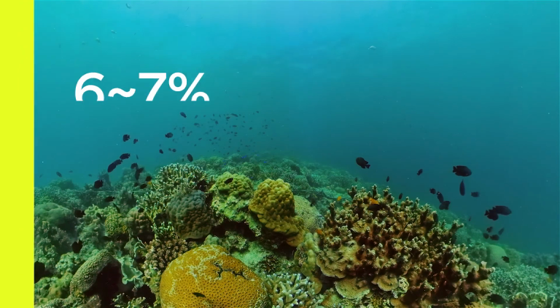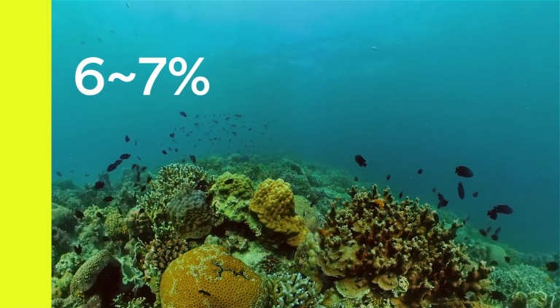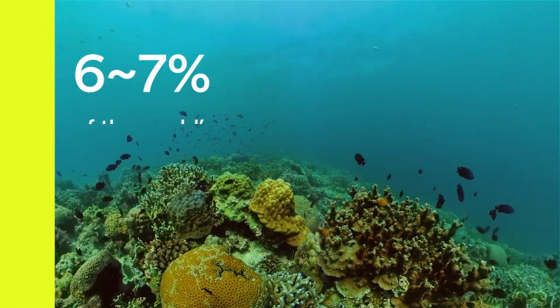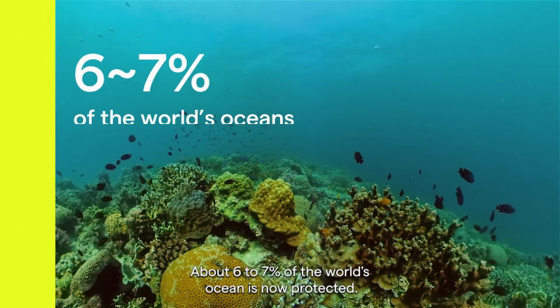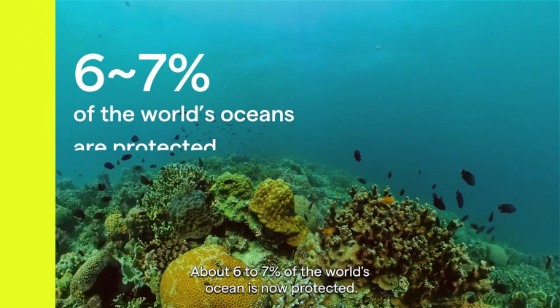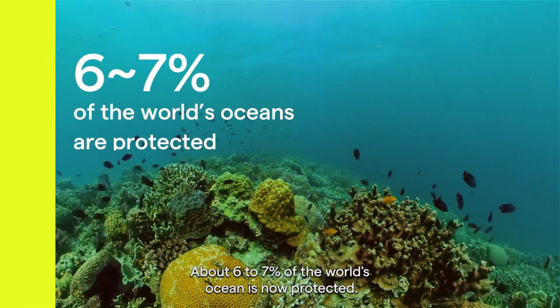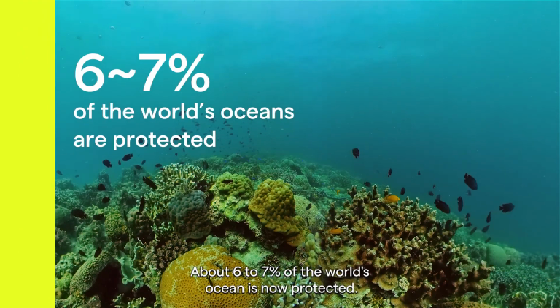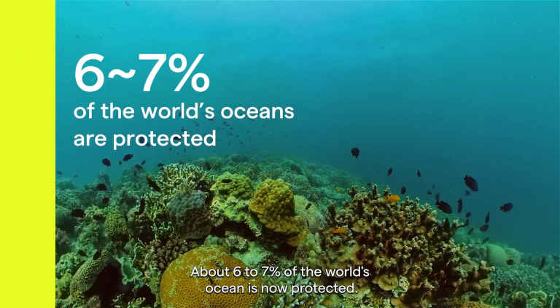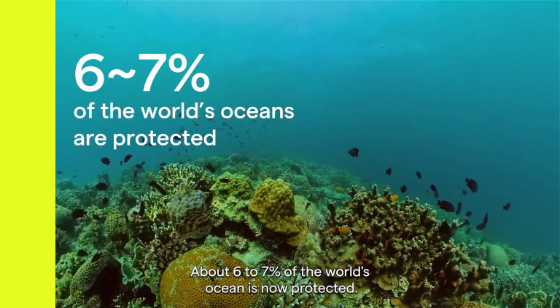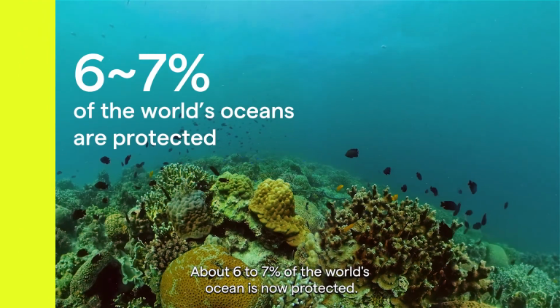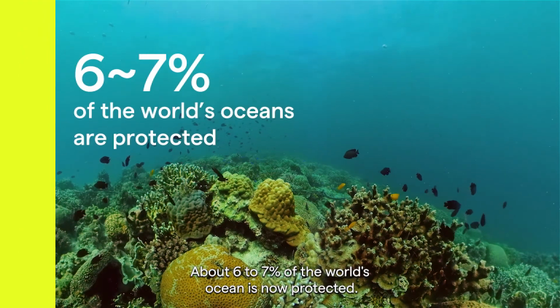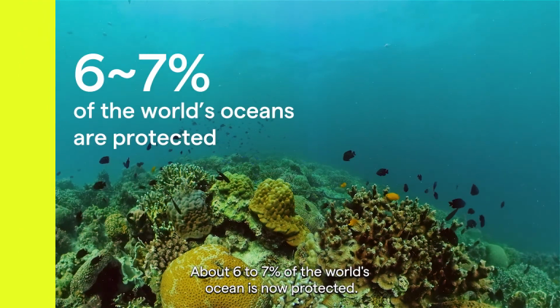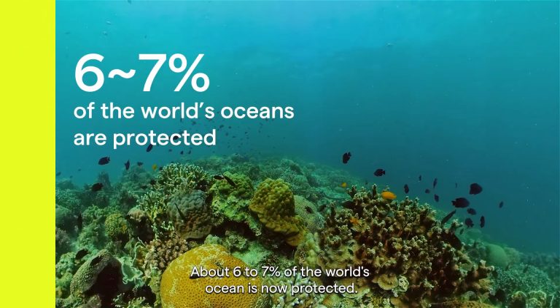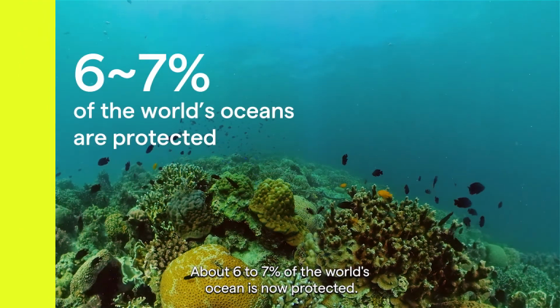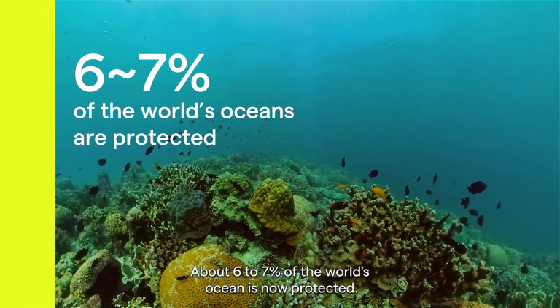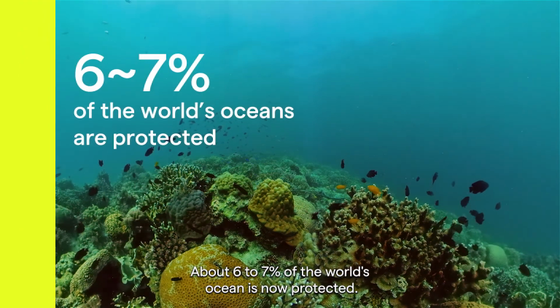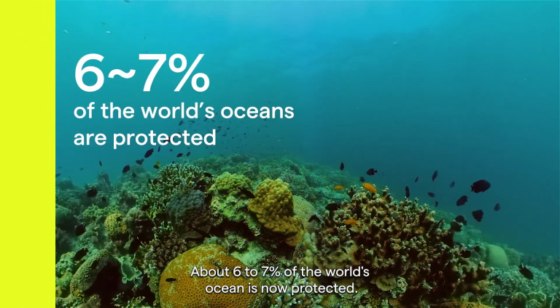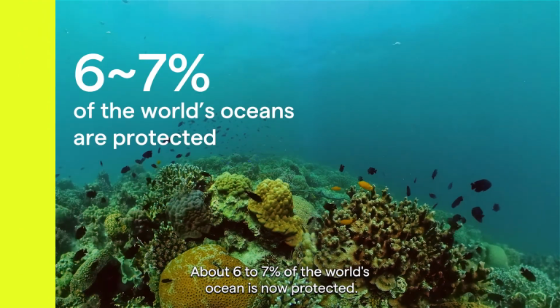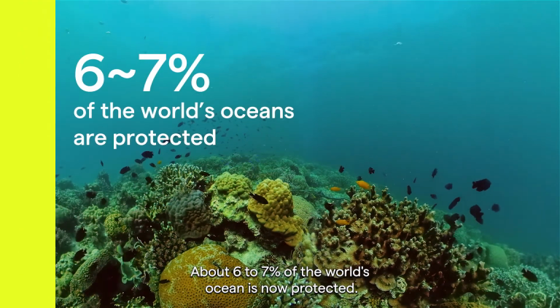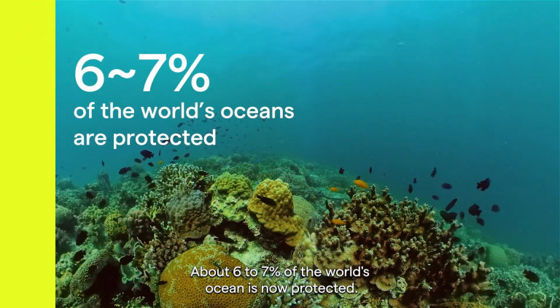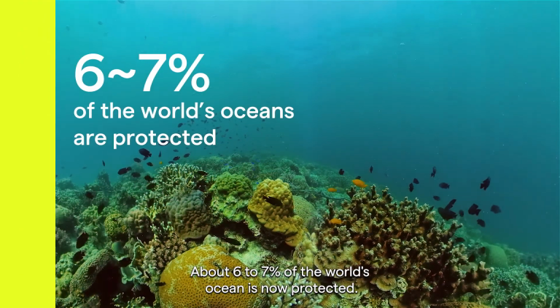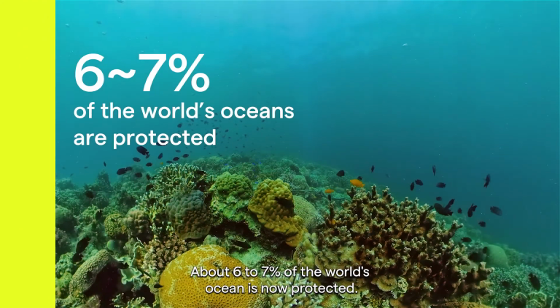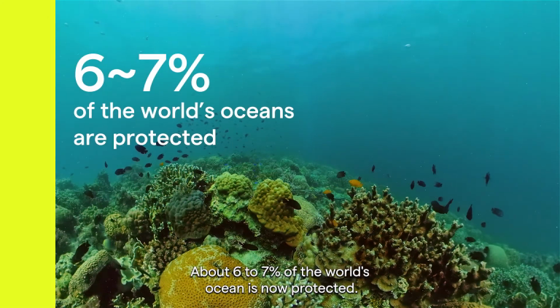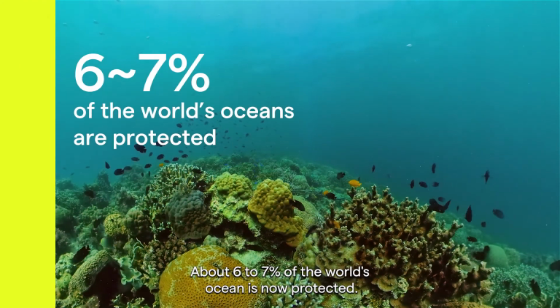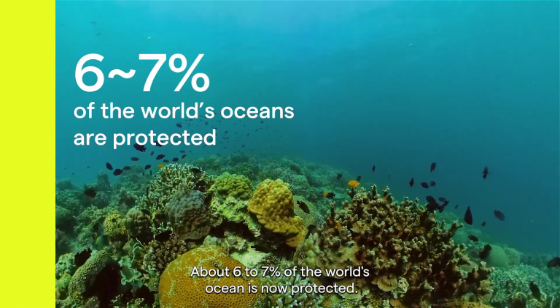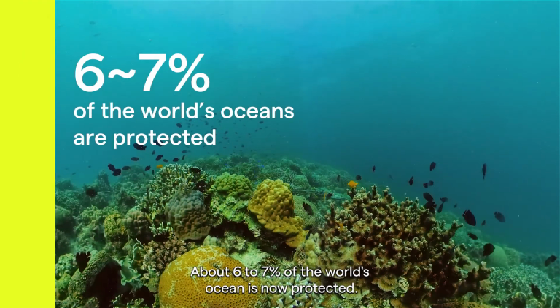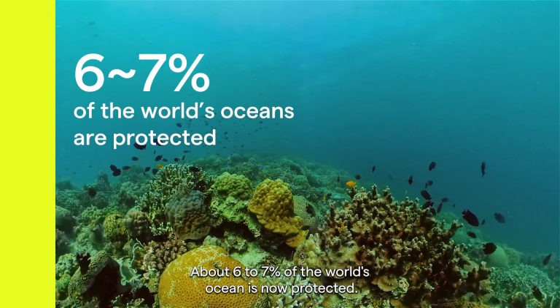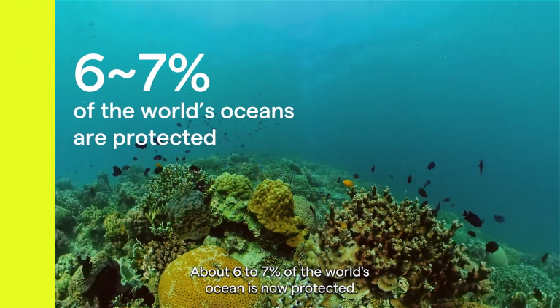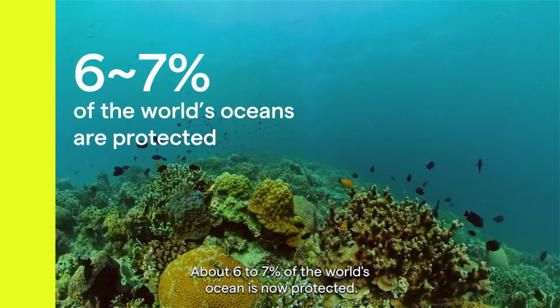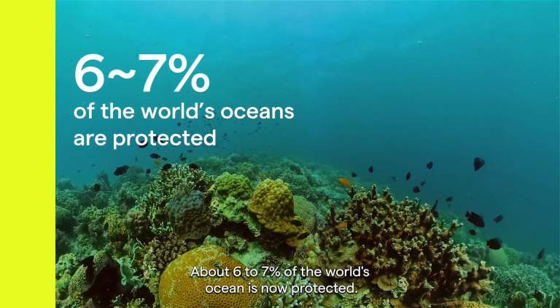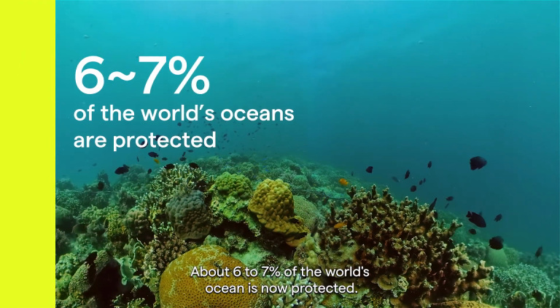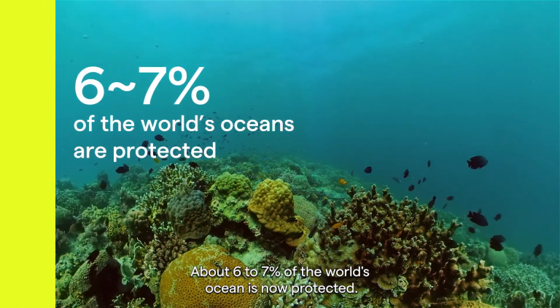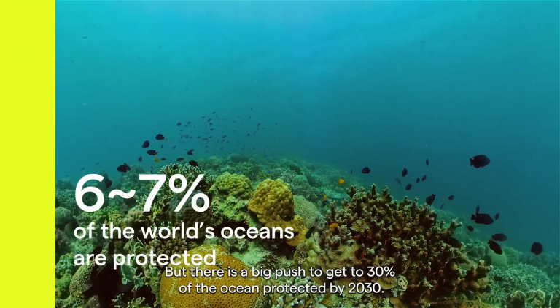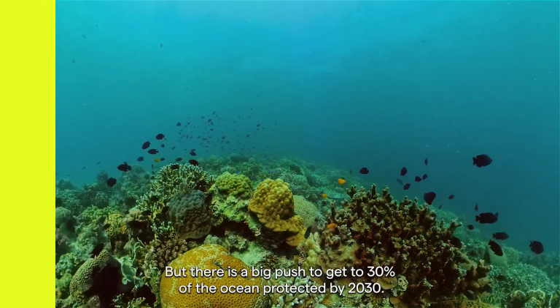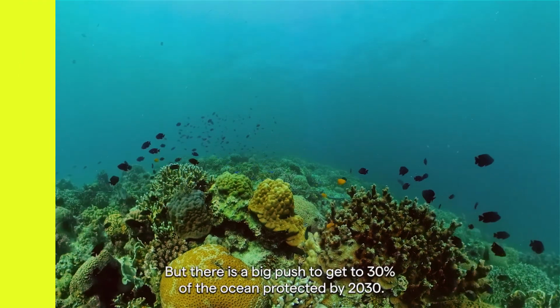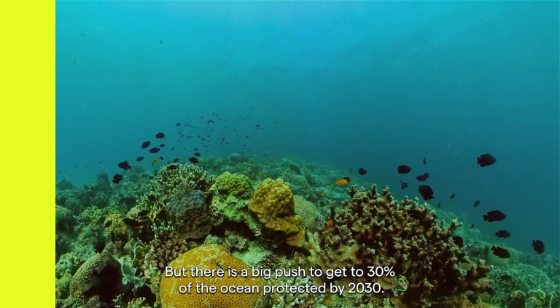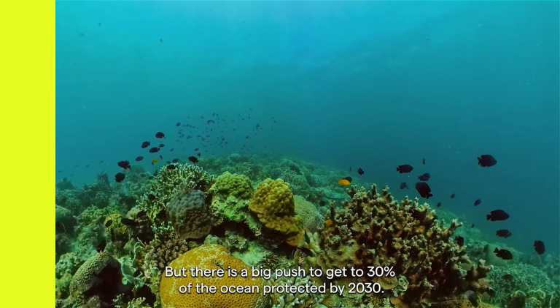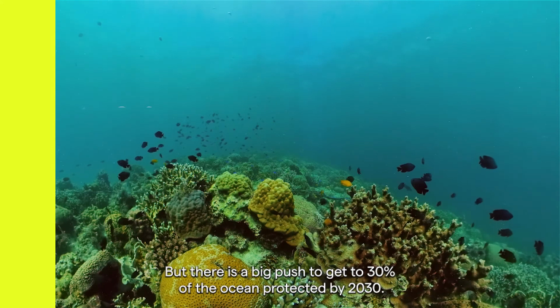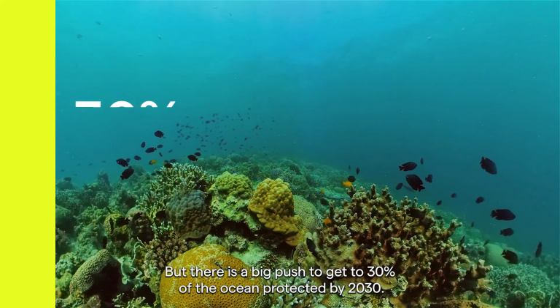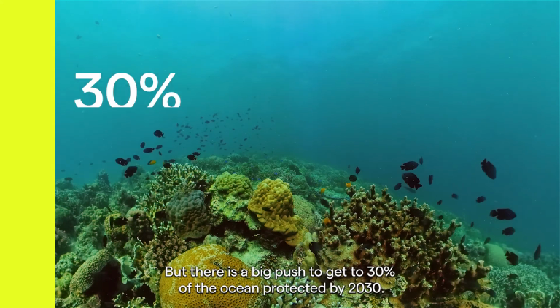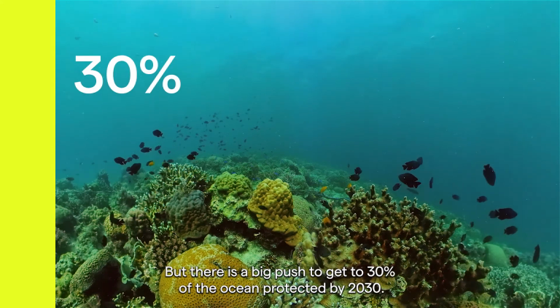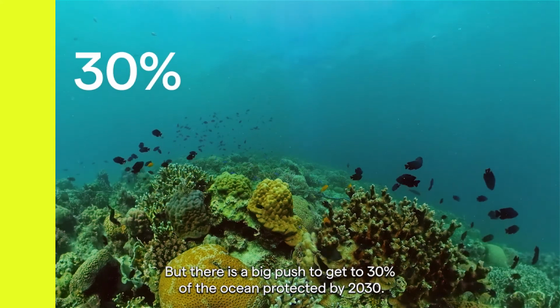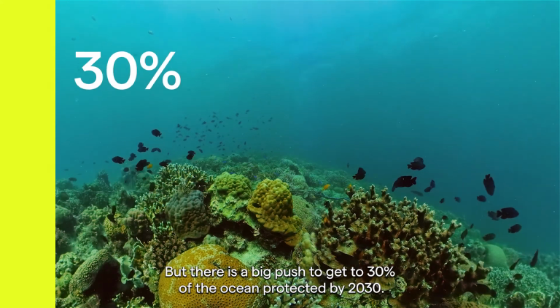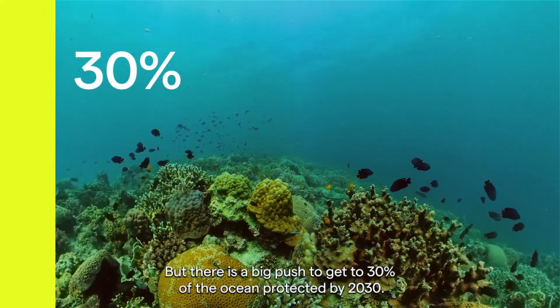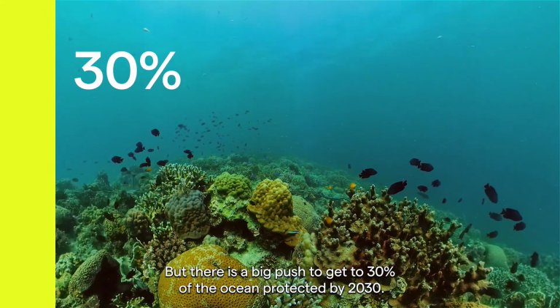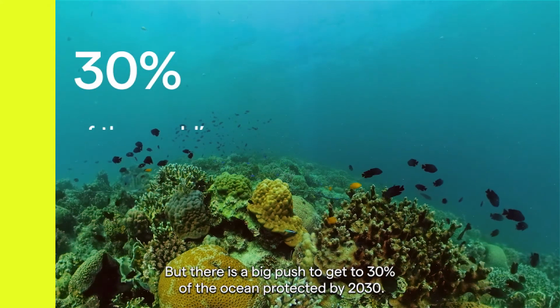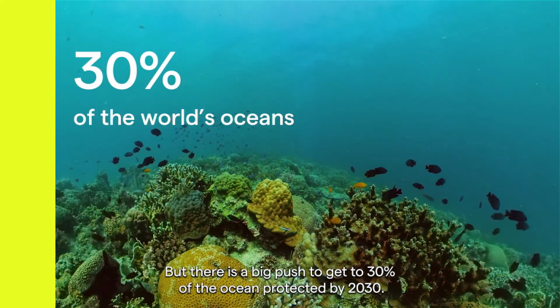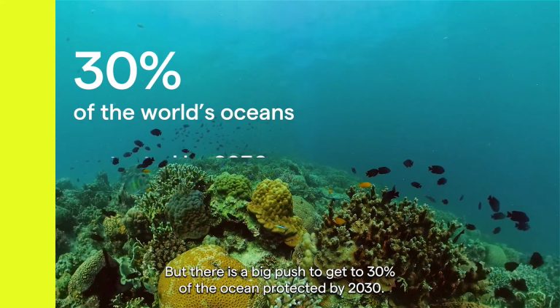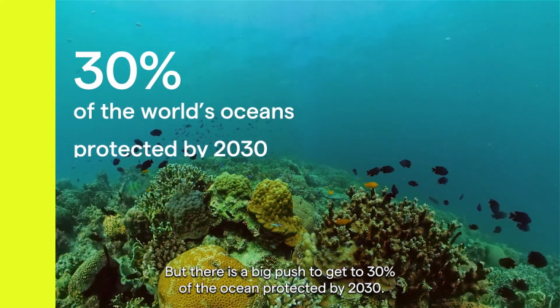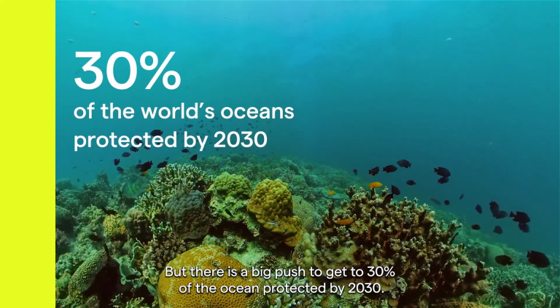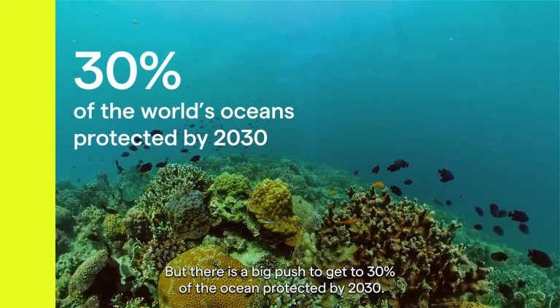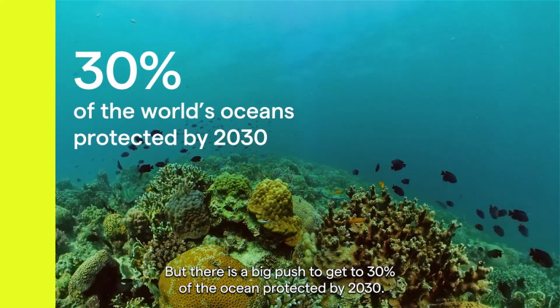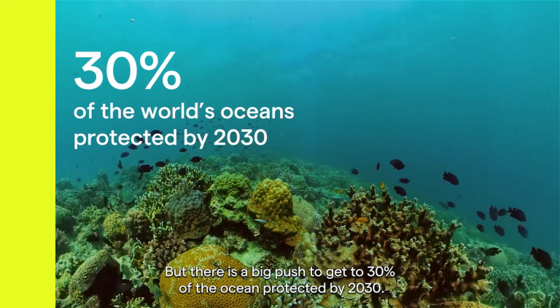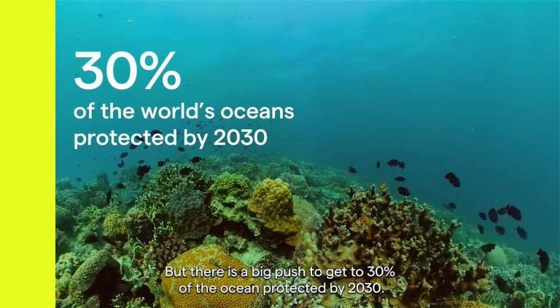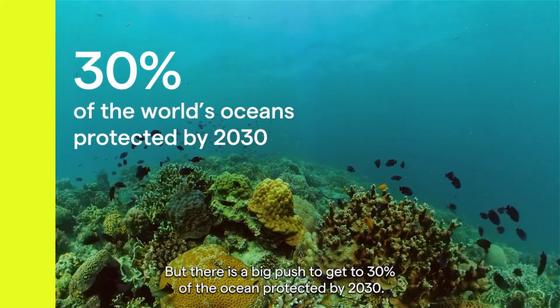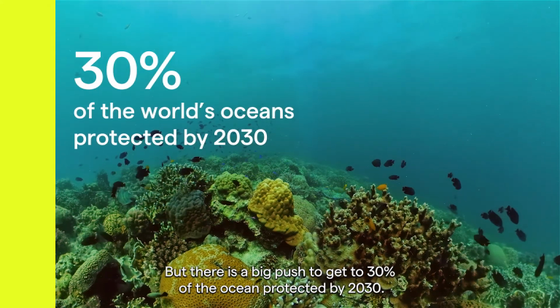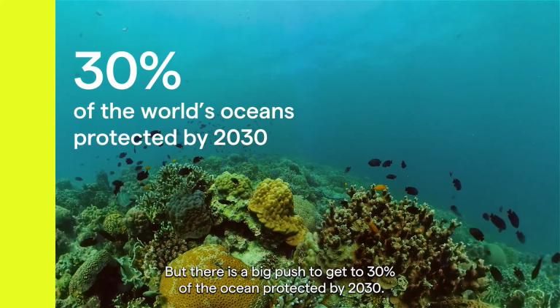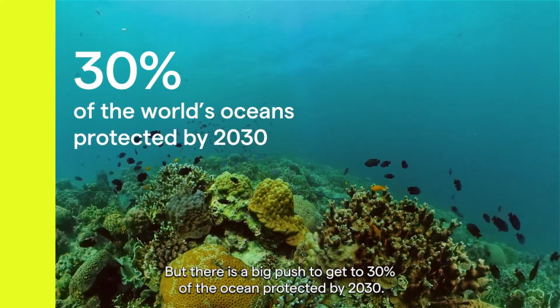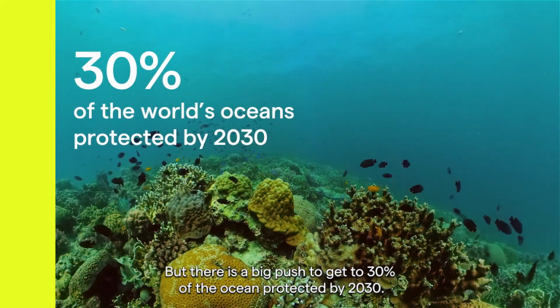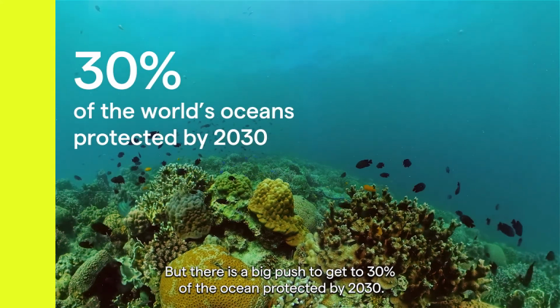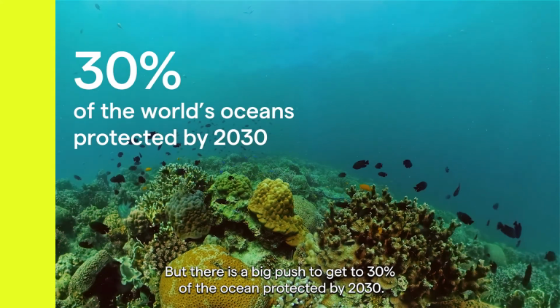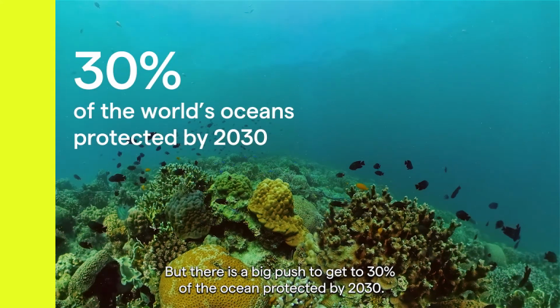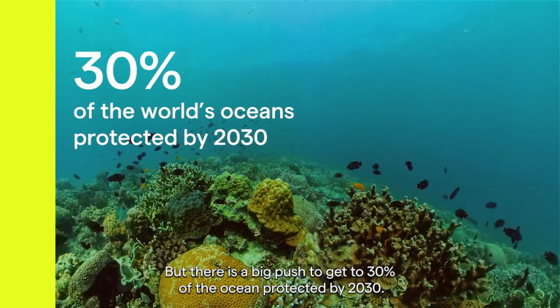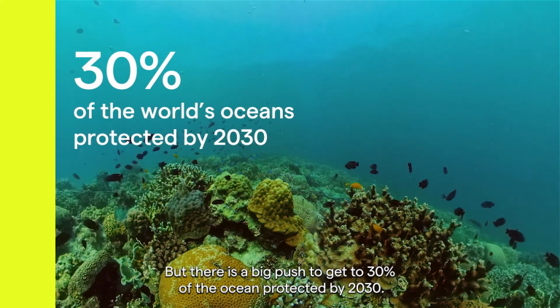About 67% of the world's ocean is now protected, but there is a big push to get to 30% of the ocean protected by 2030.